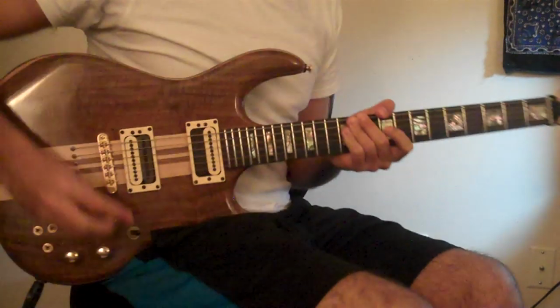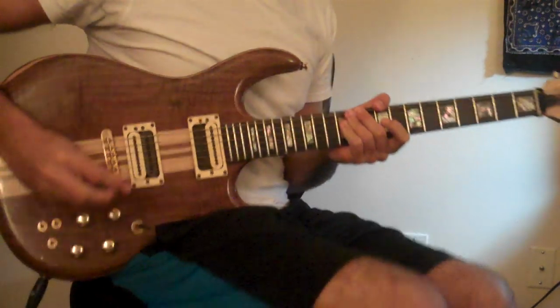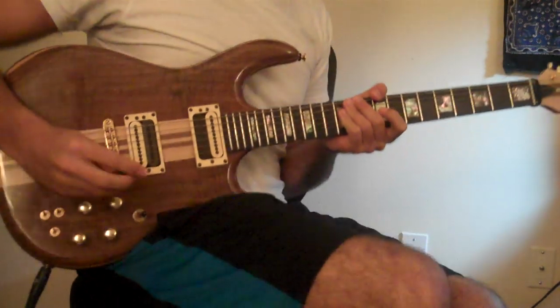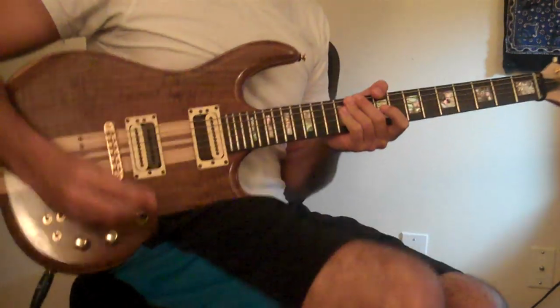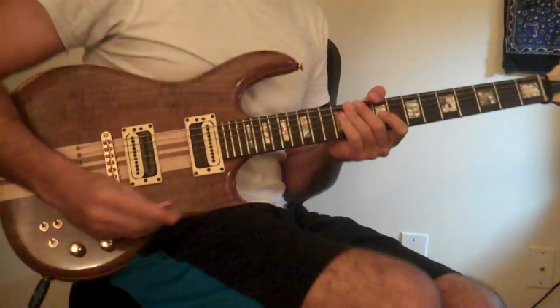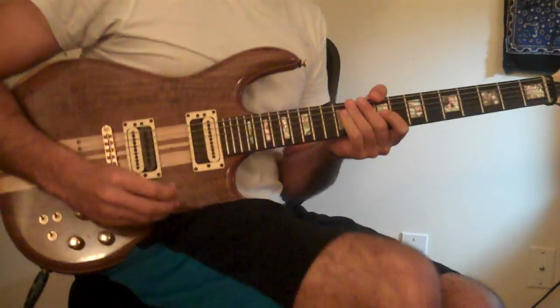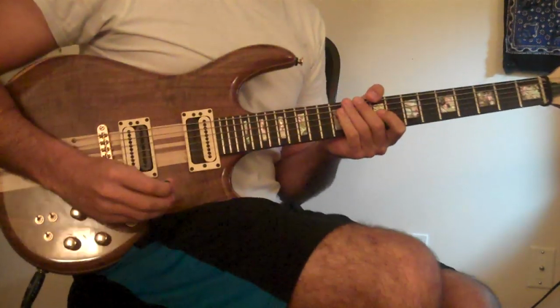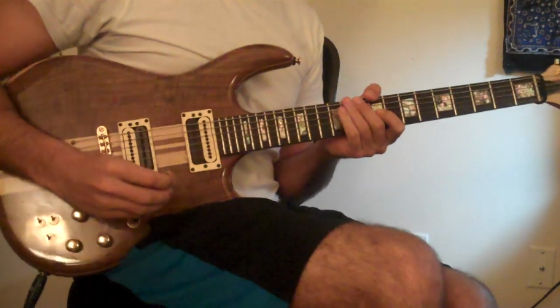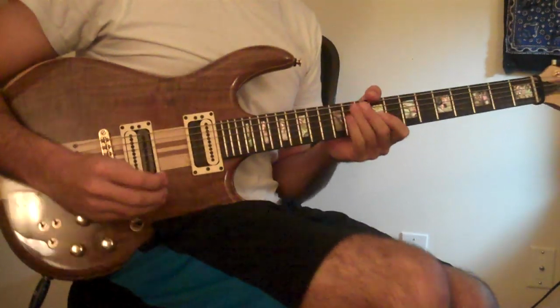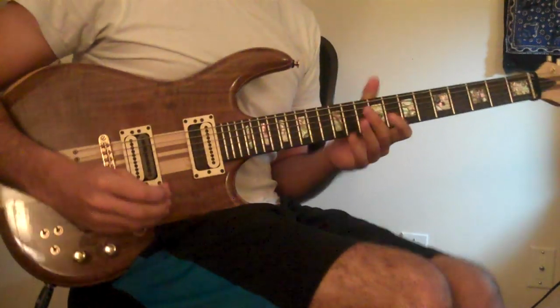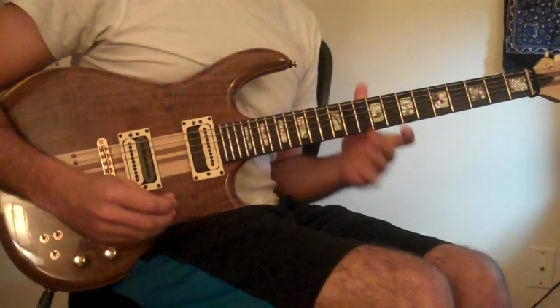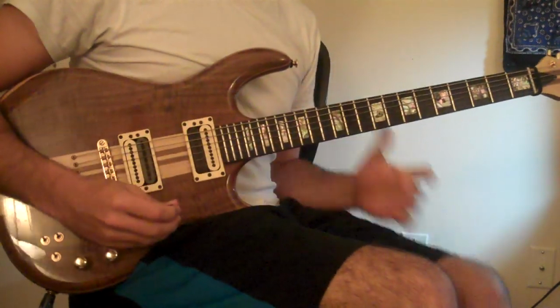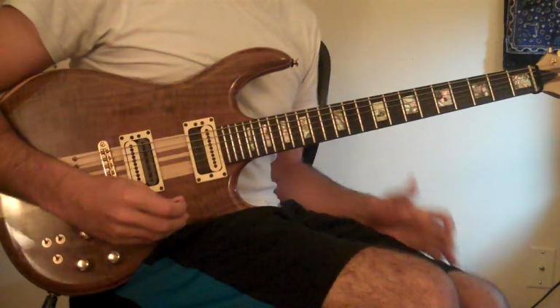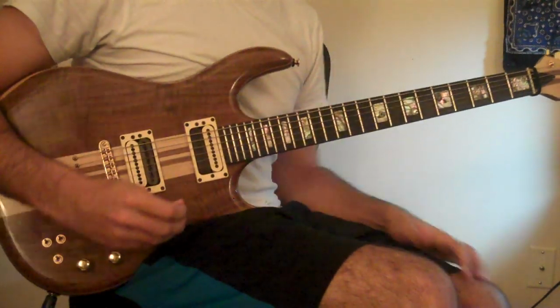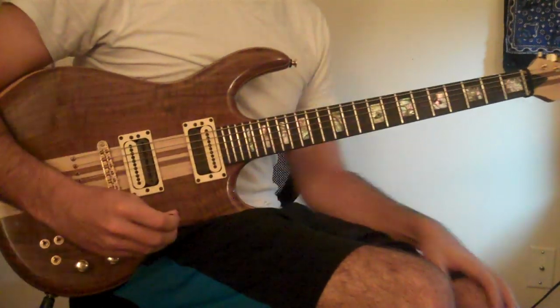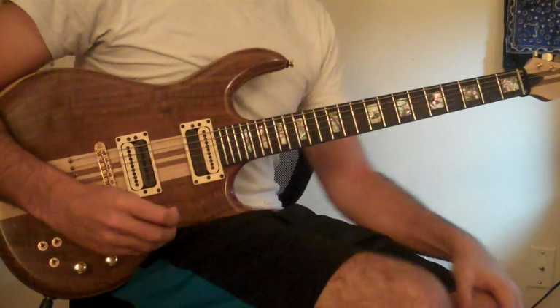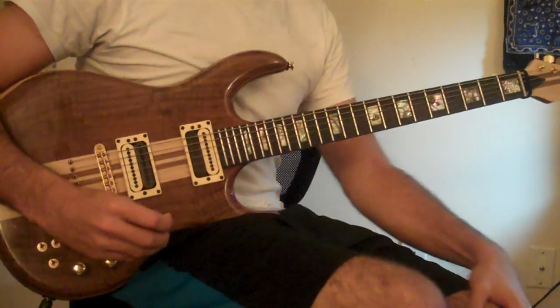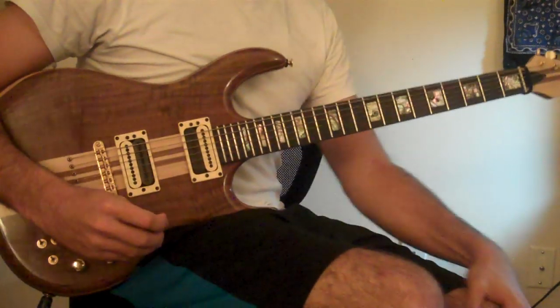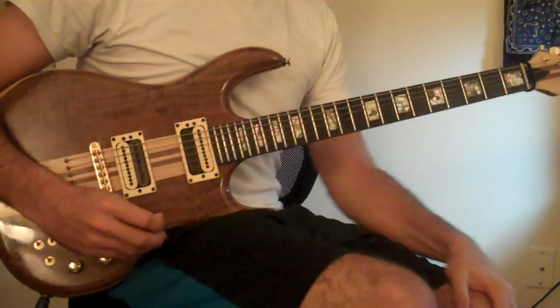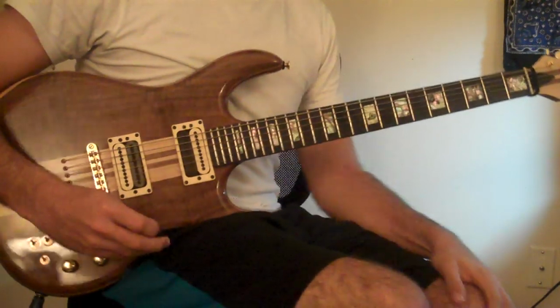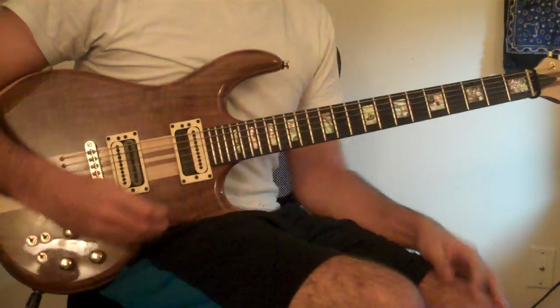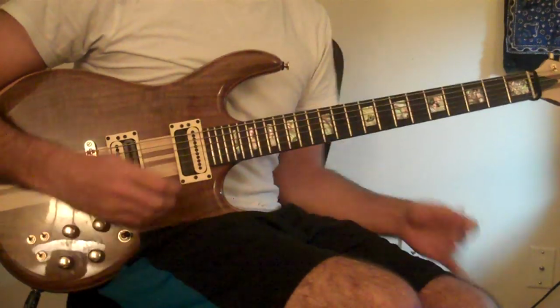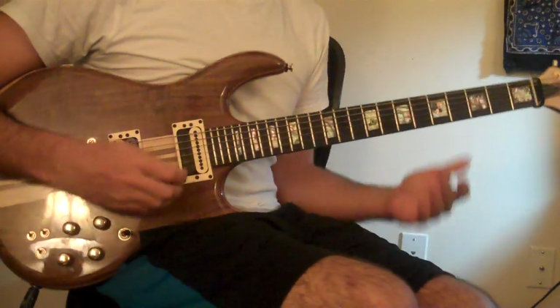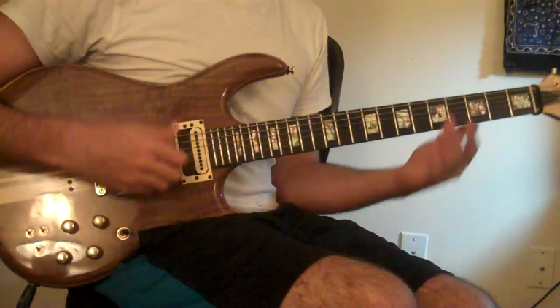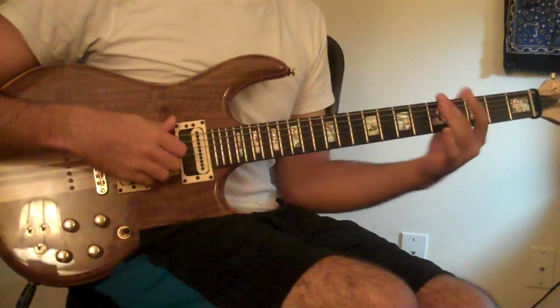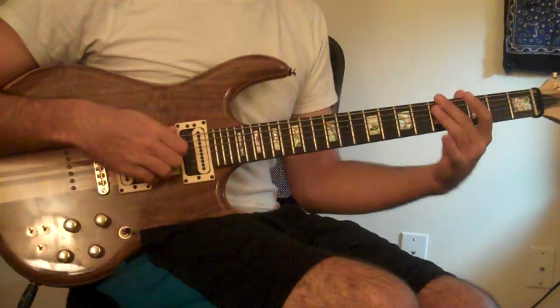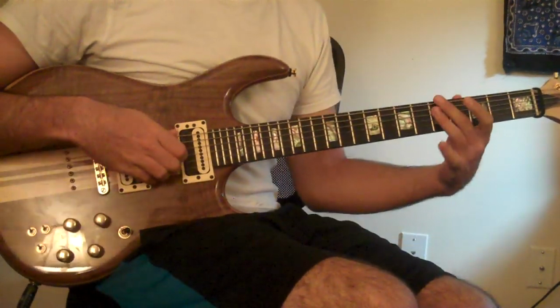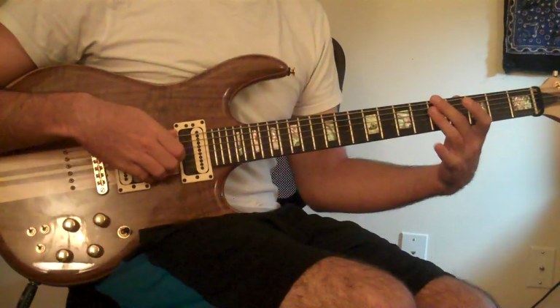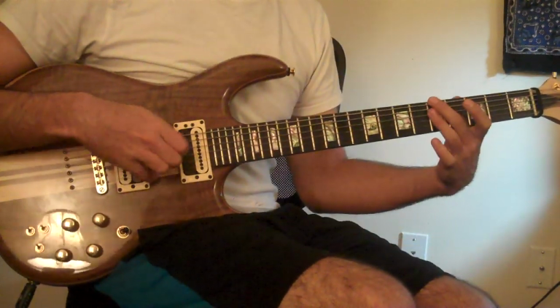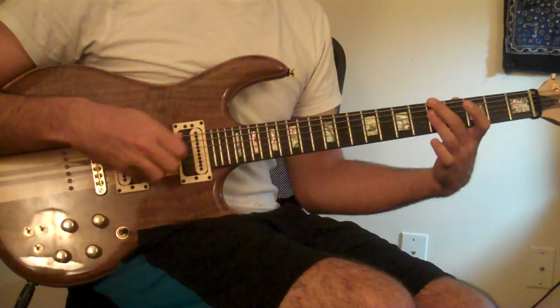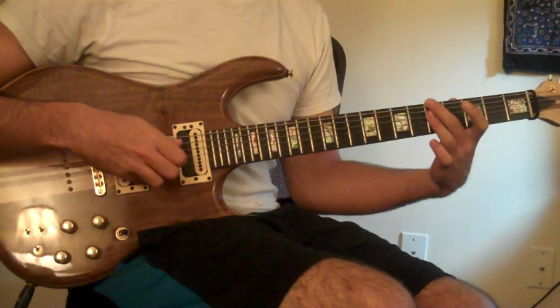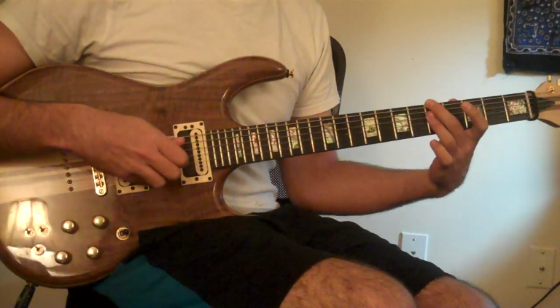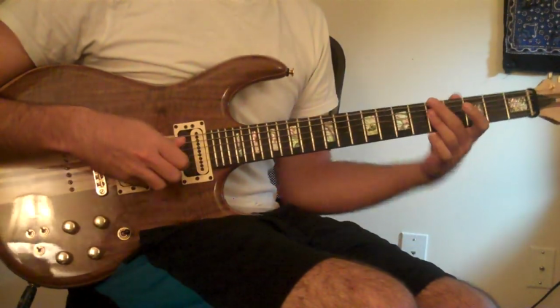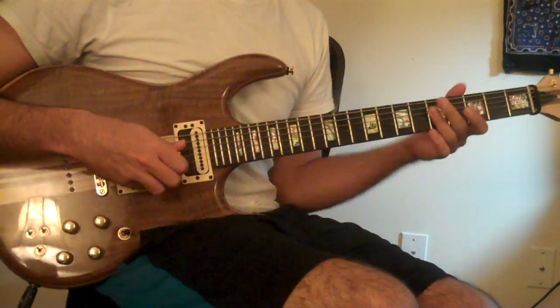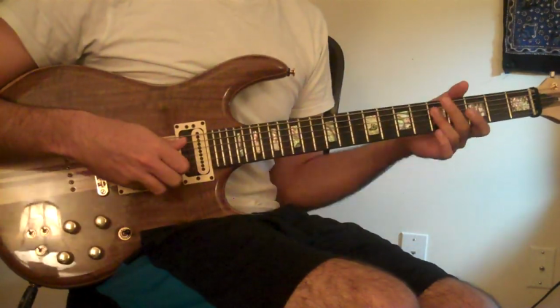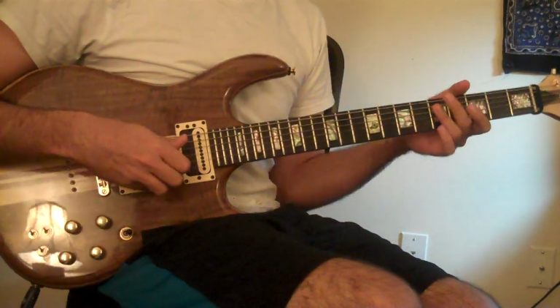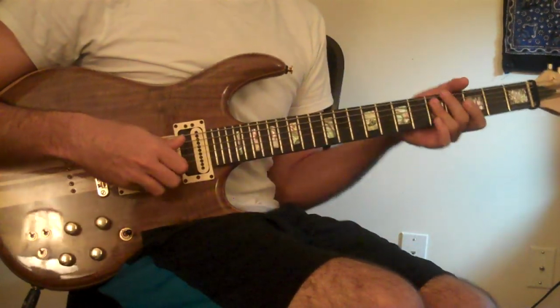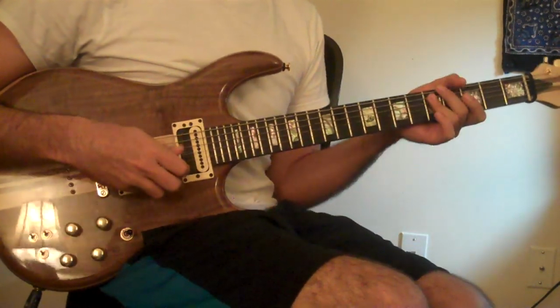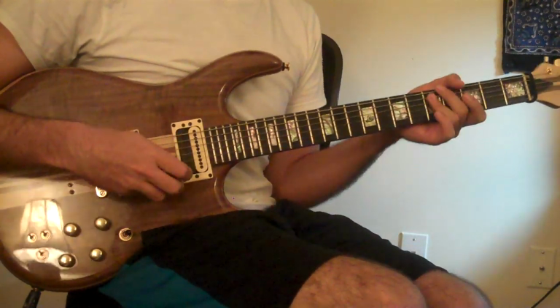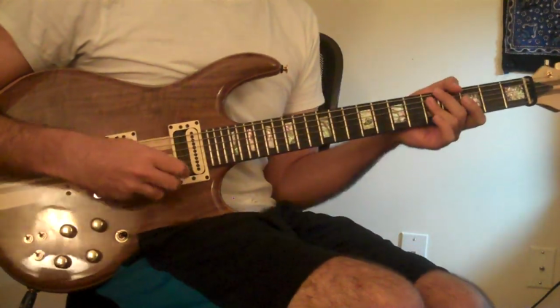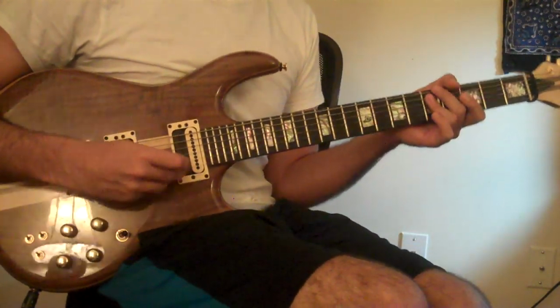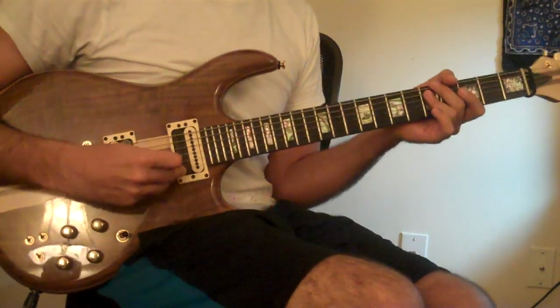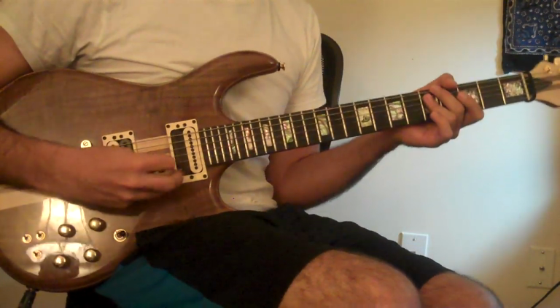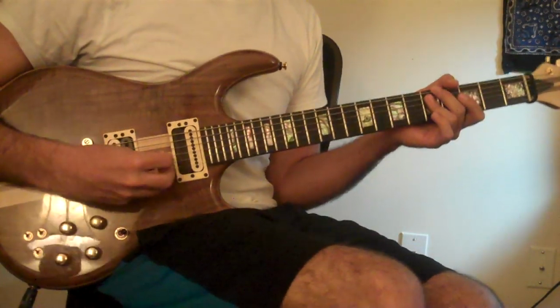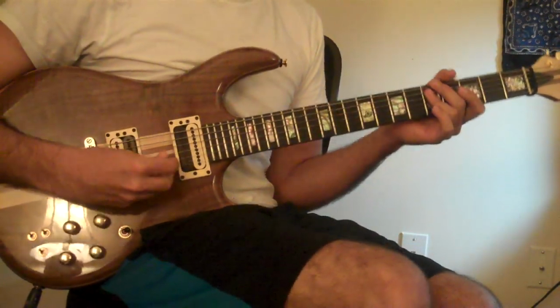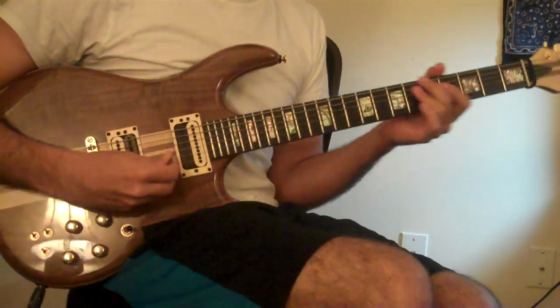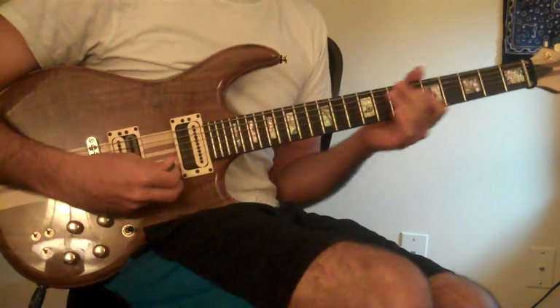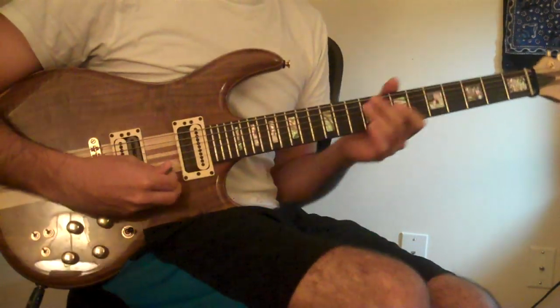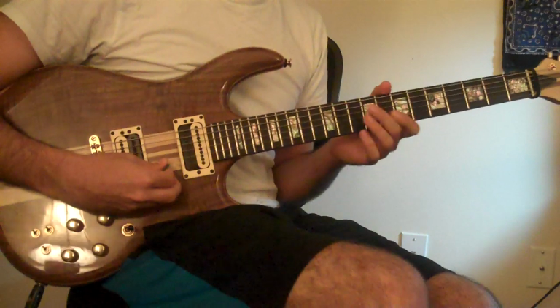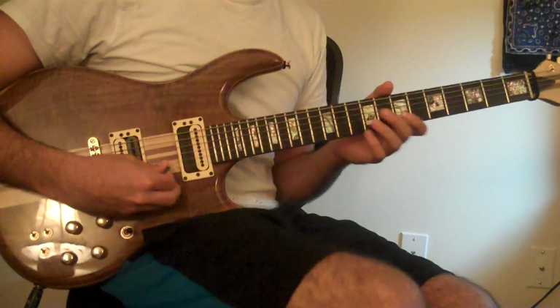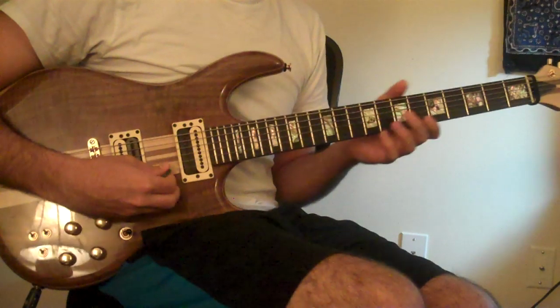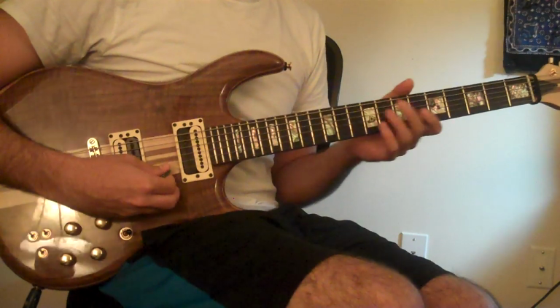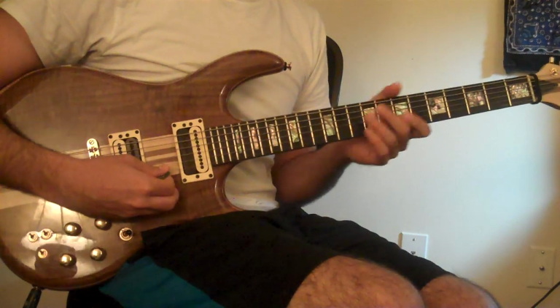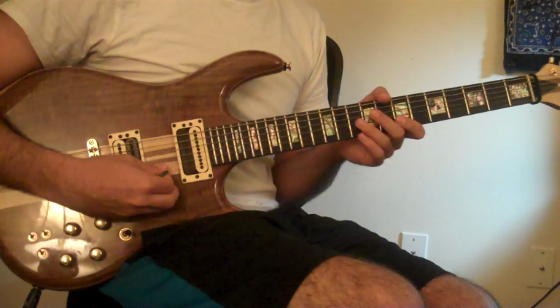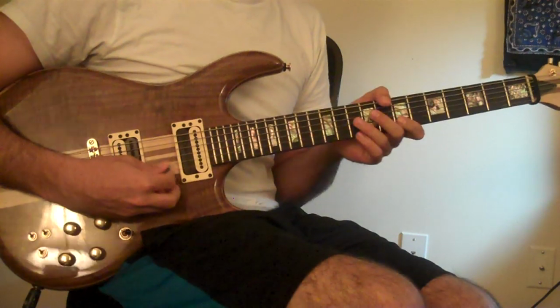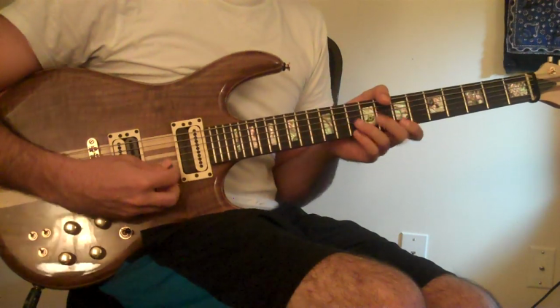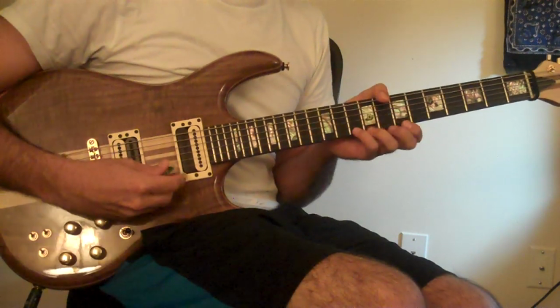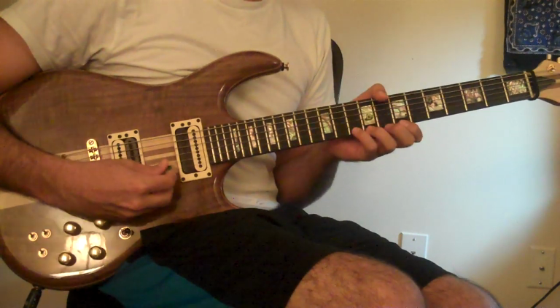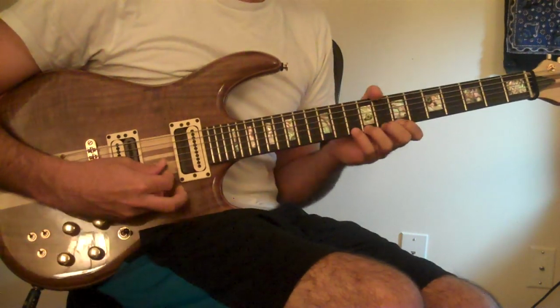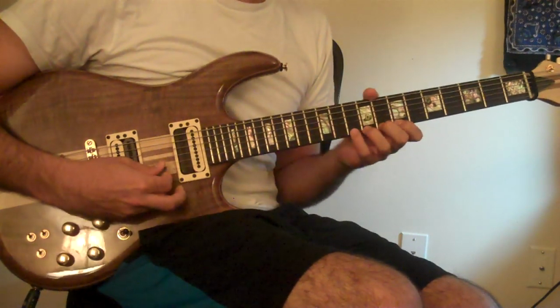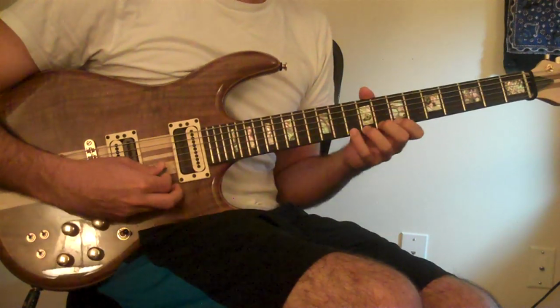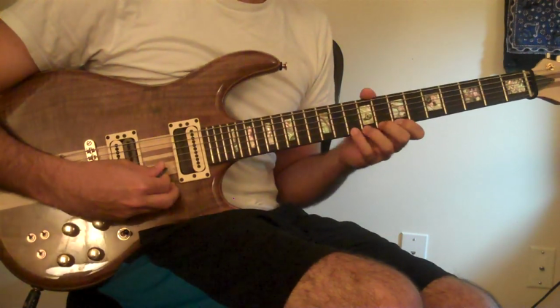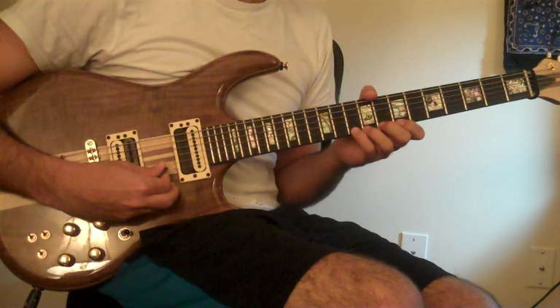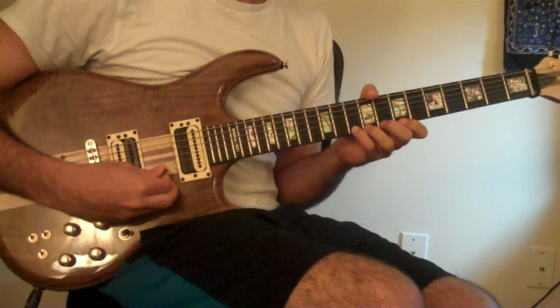Good evening, YouTube. Here's another Pat Martino lick, based off of A Dorian. The lick goes like this.